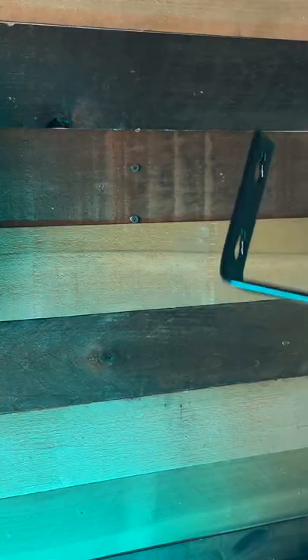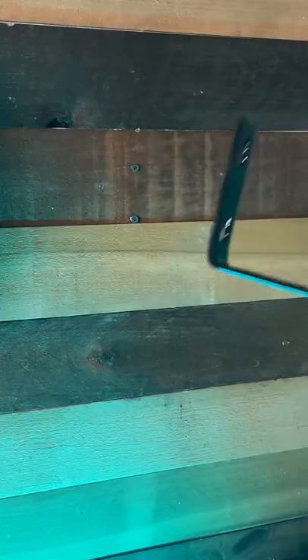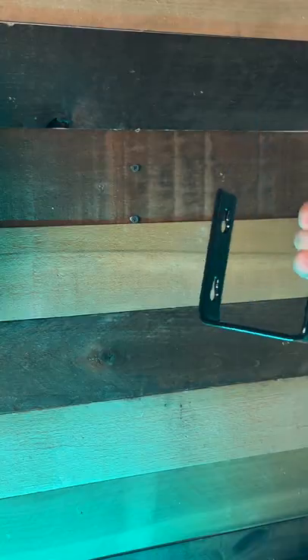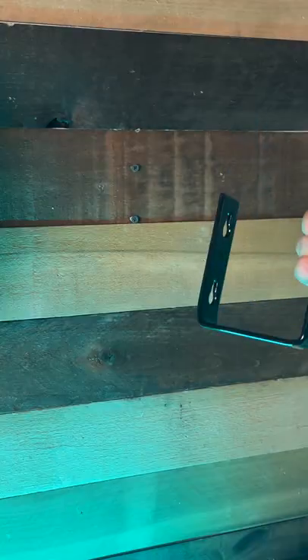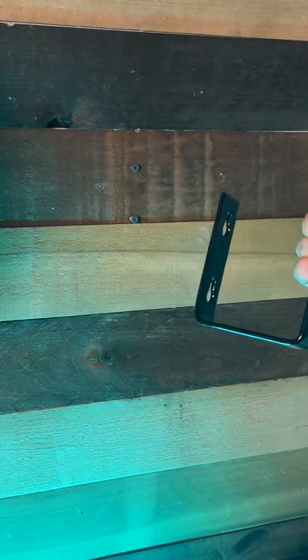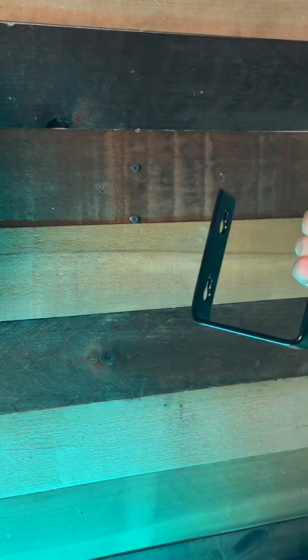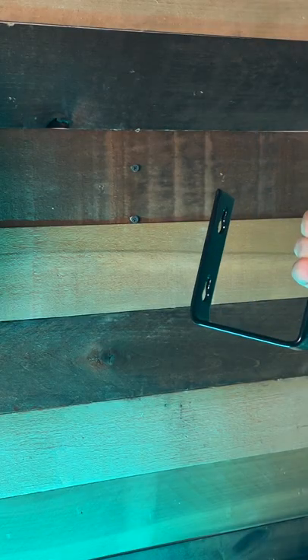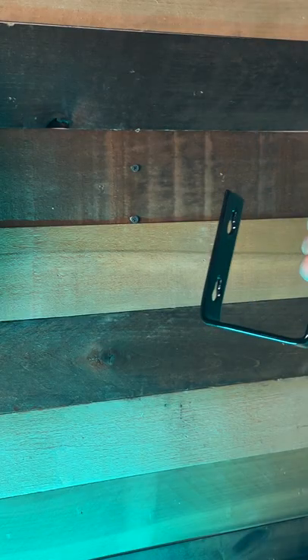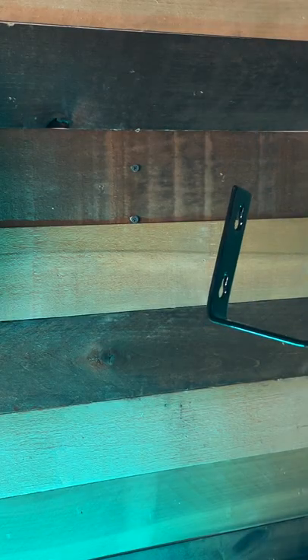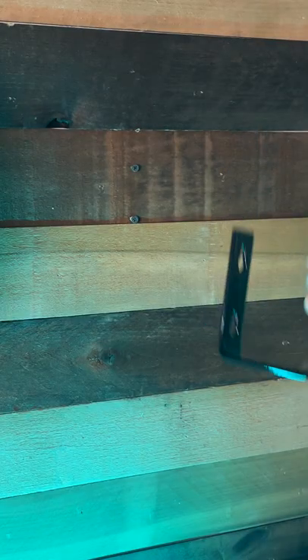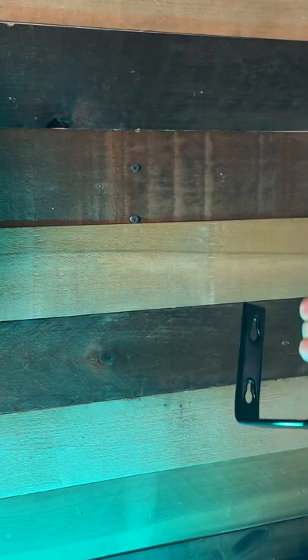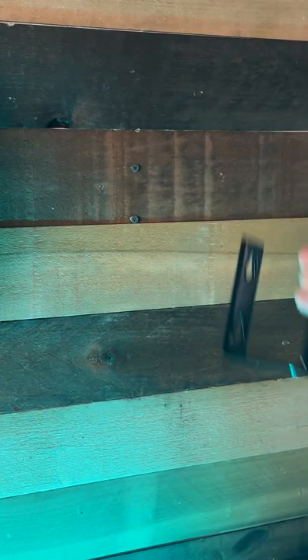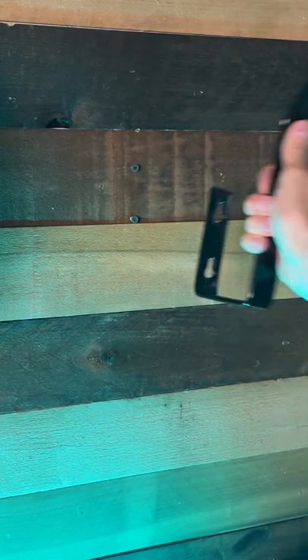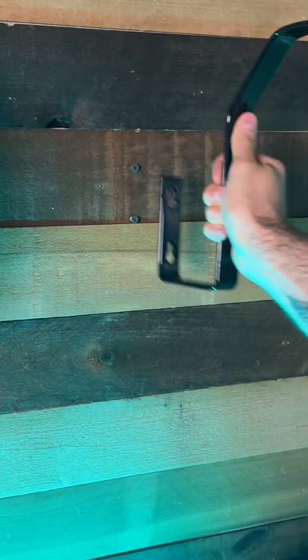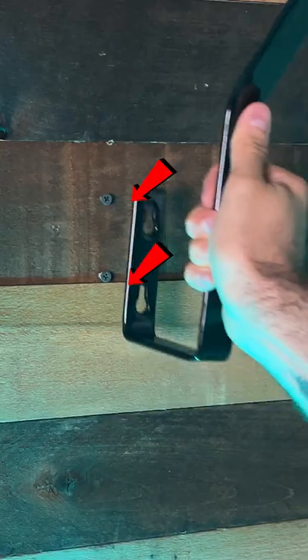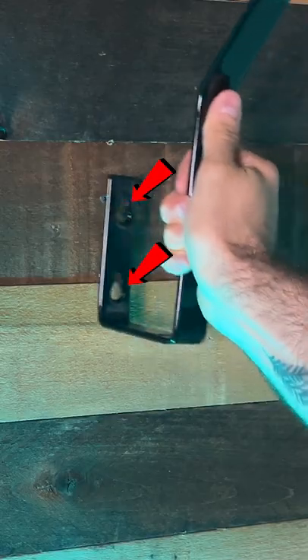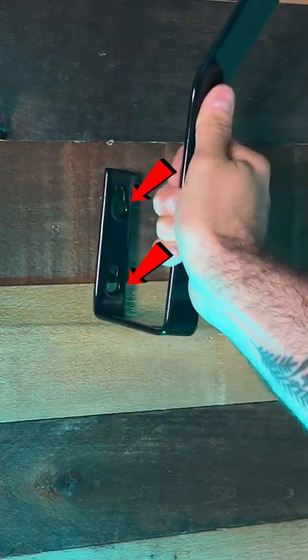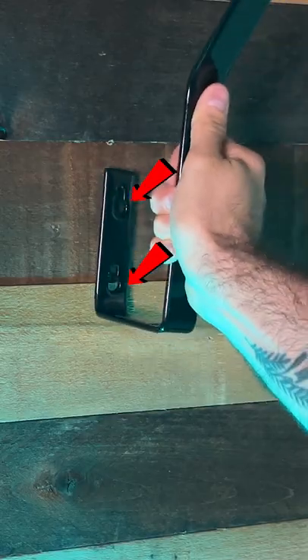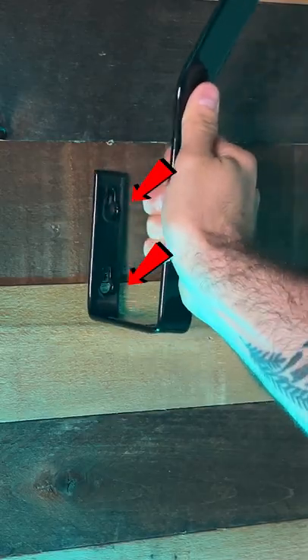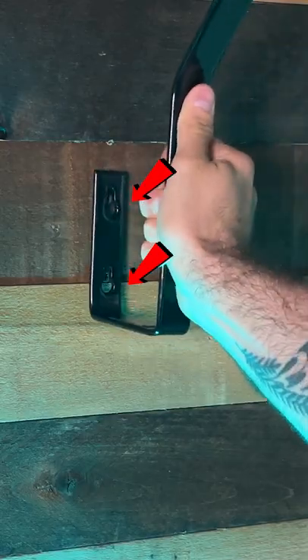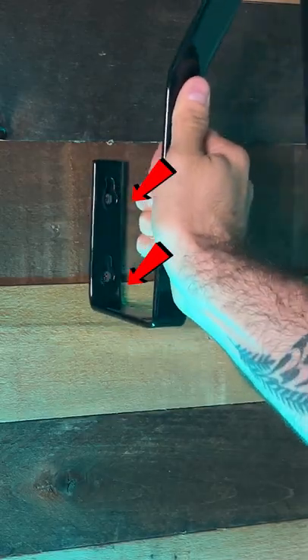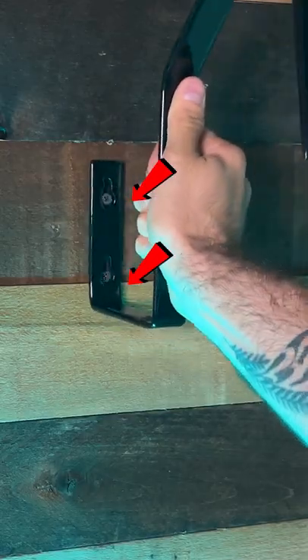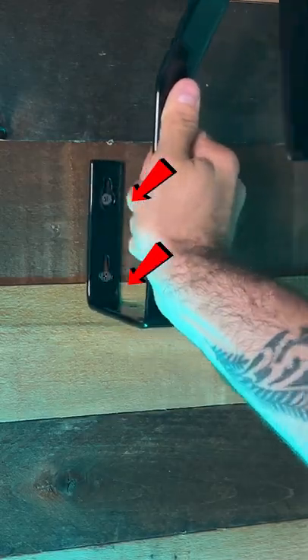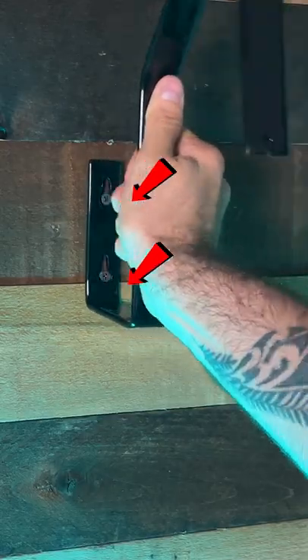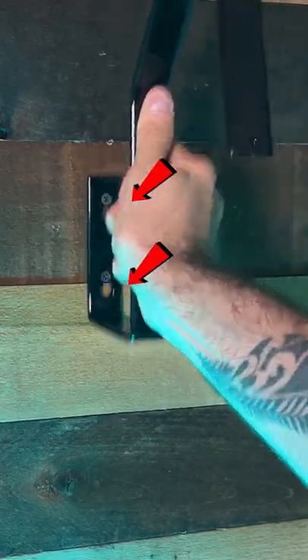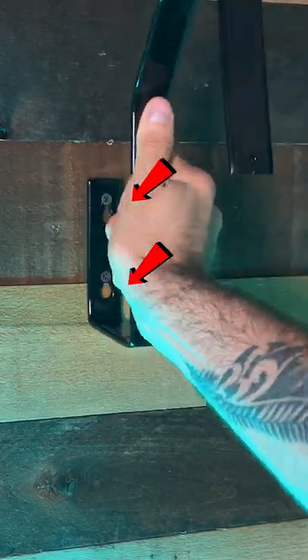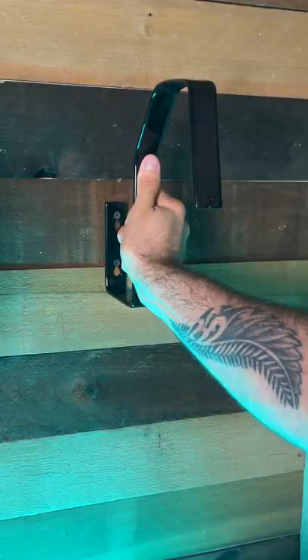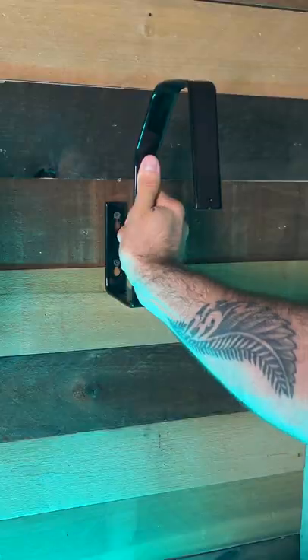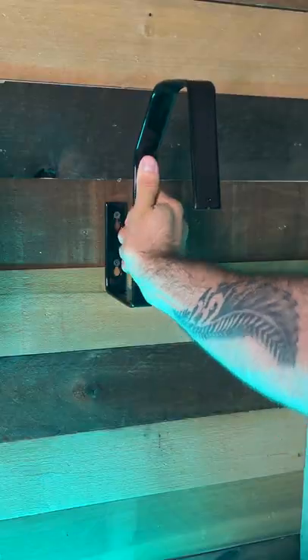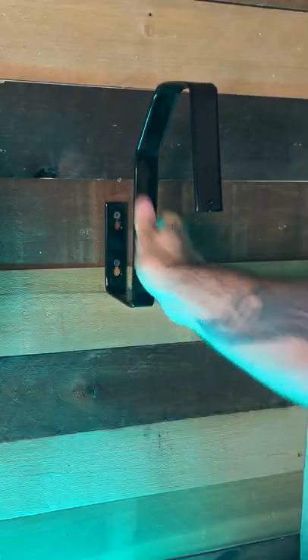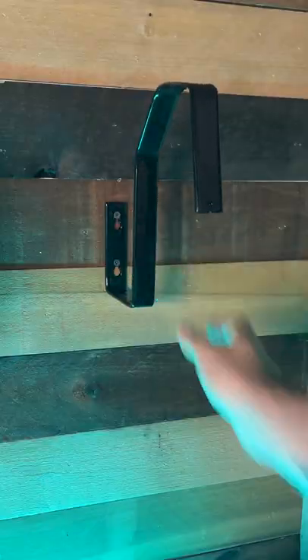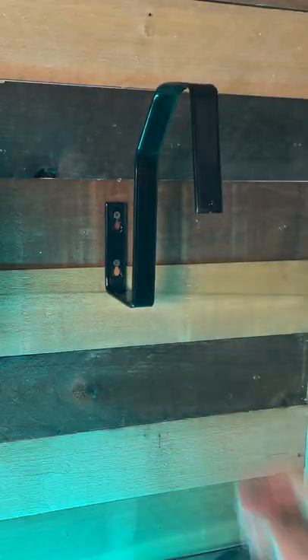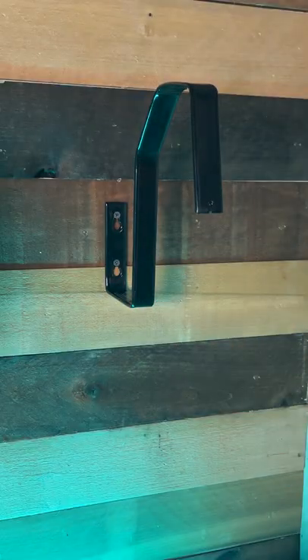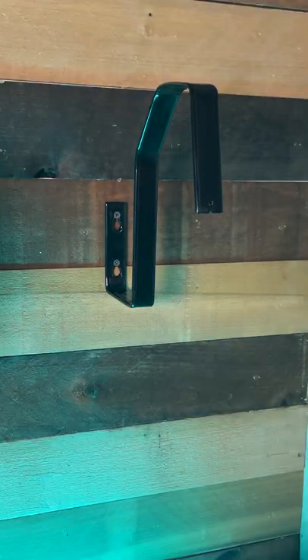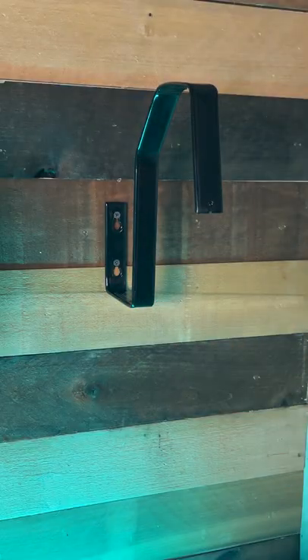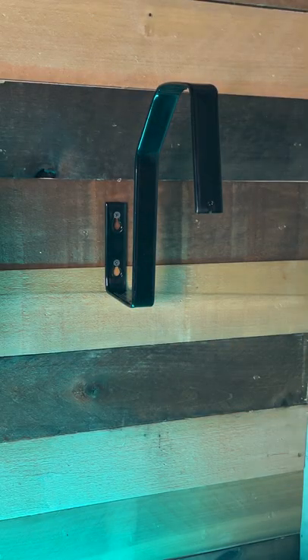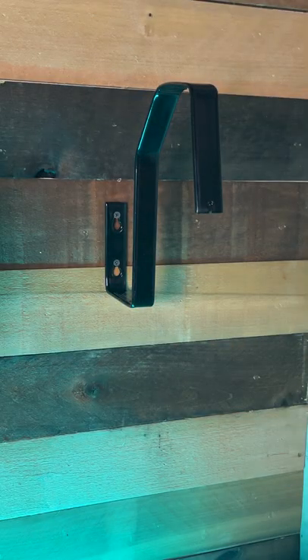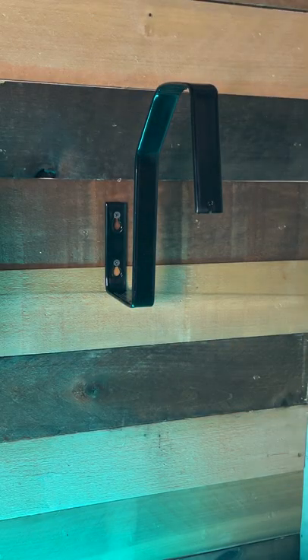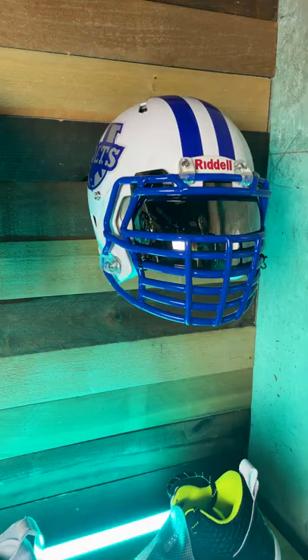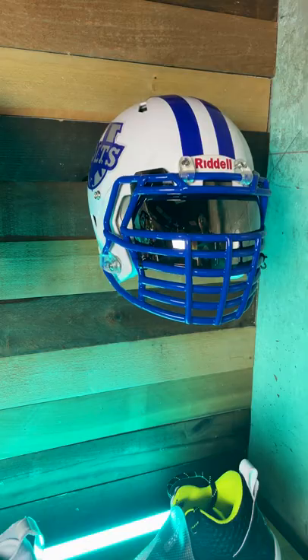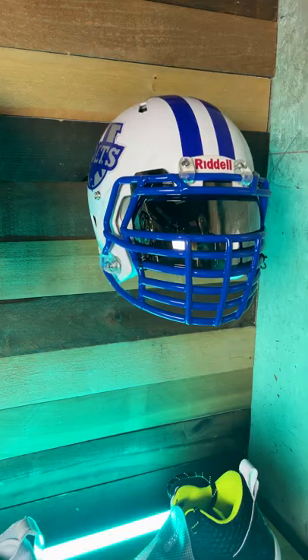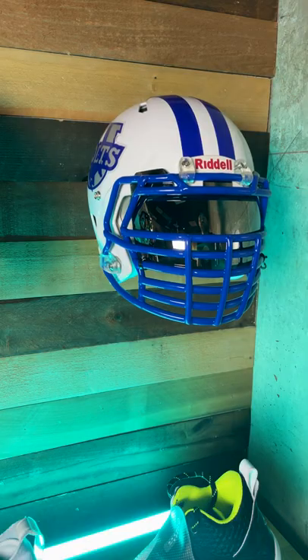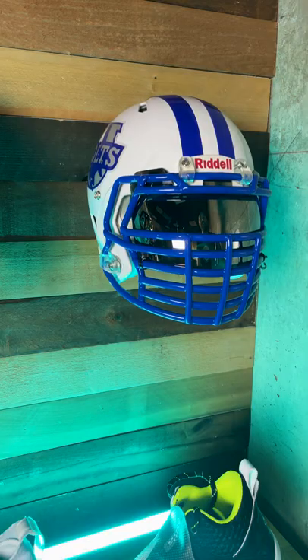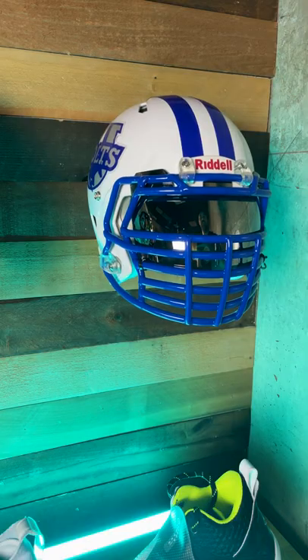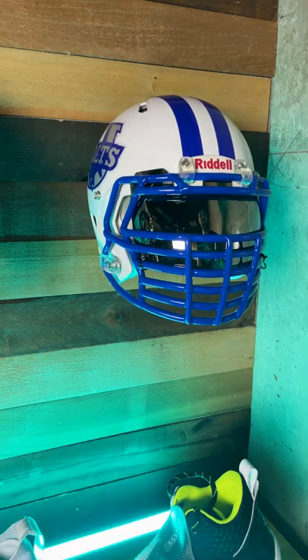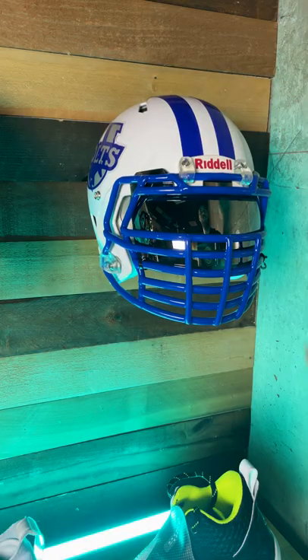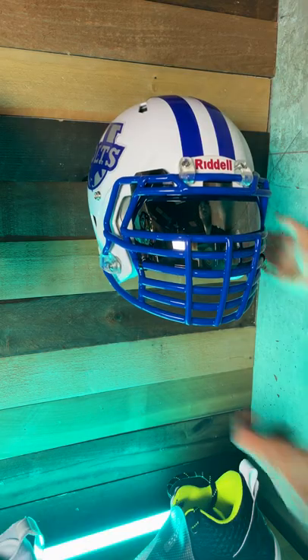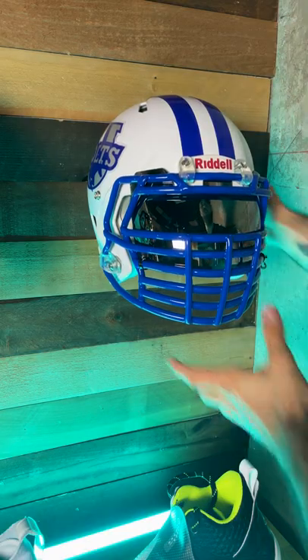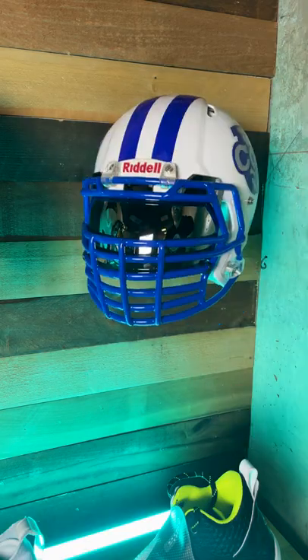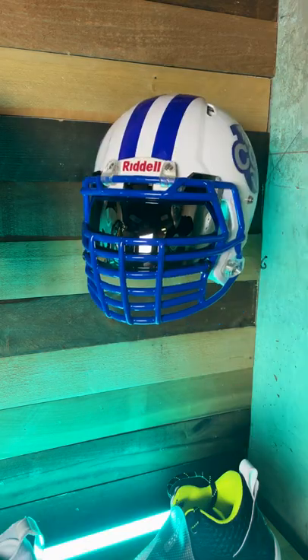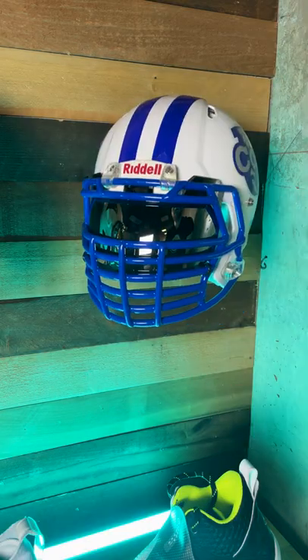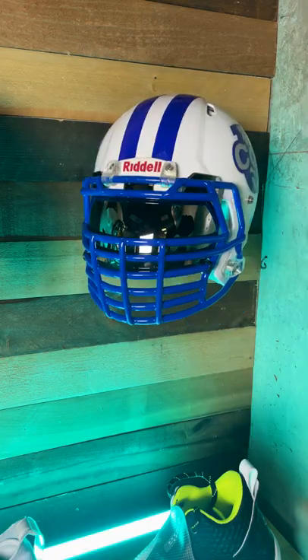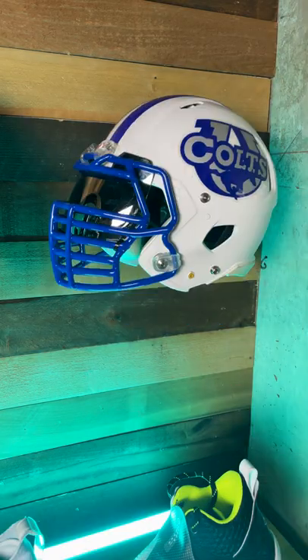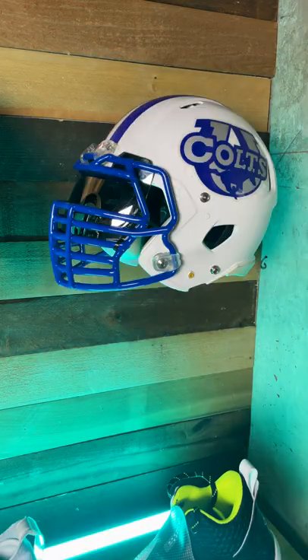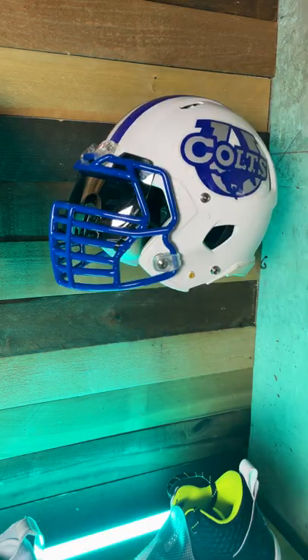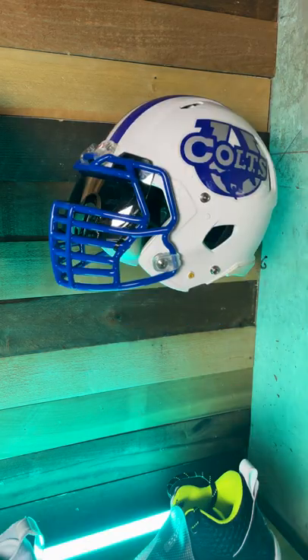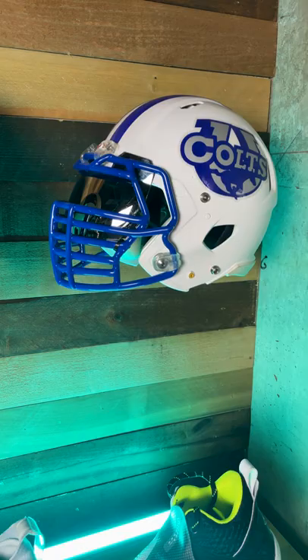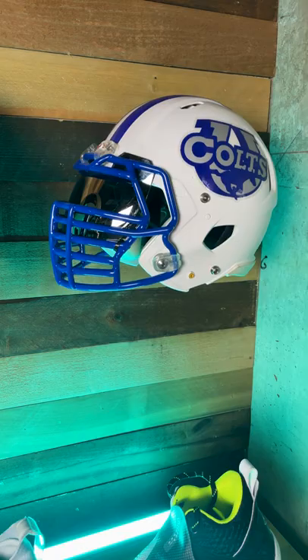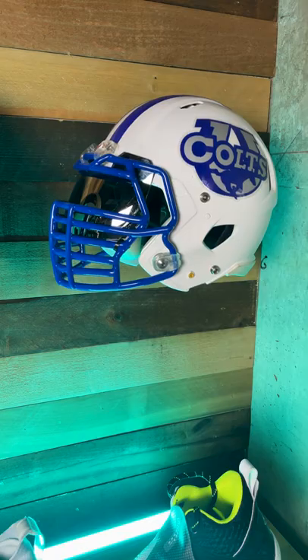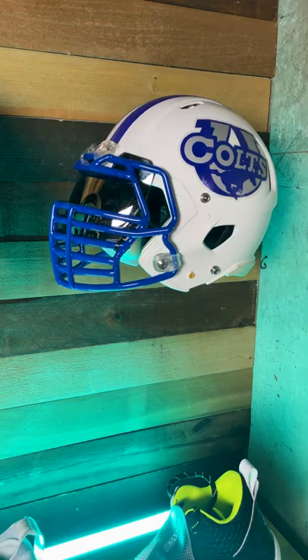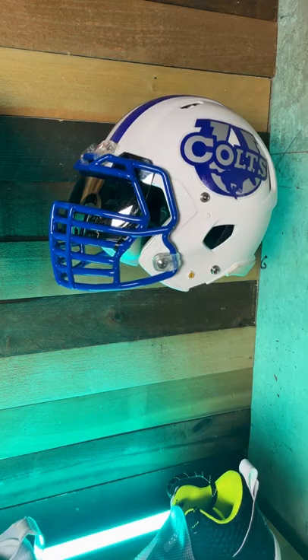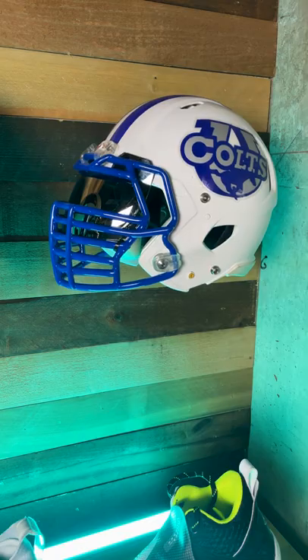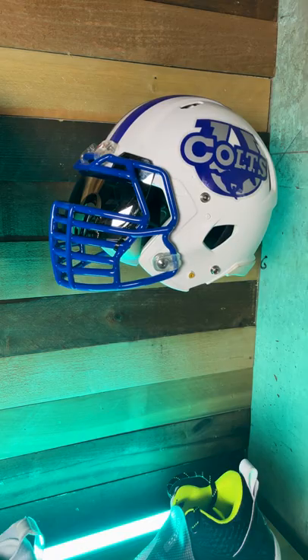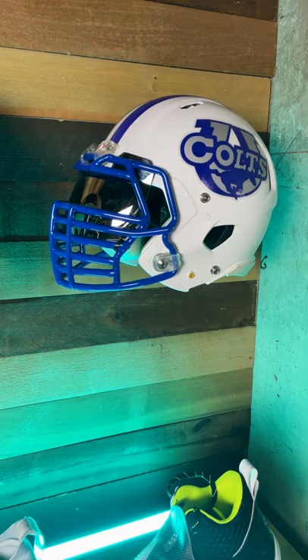They're super simple to install. All you have to do is put two screws in the wall and slide it on top like that. You can face it forward, angle it, or even face it completely sideways.